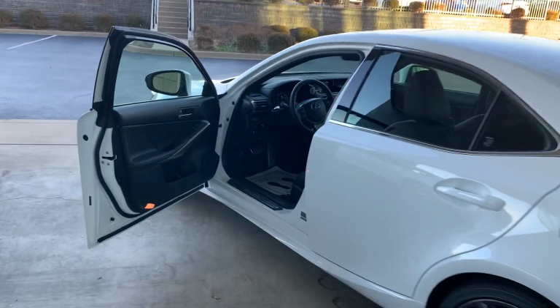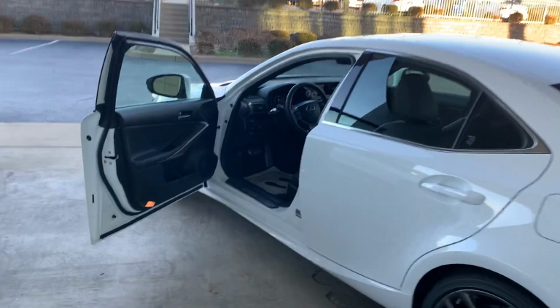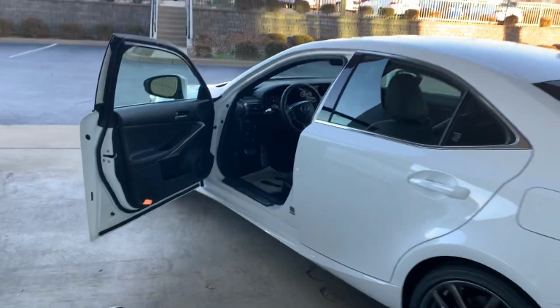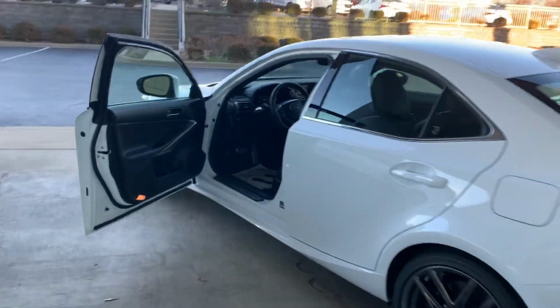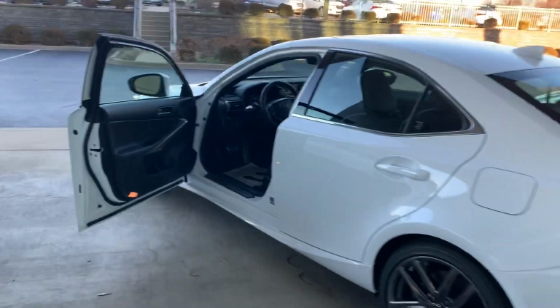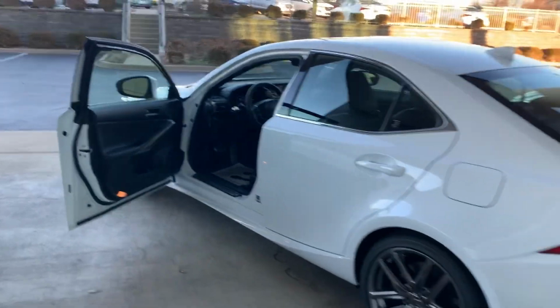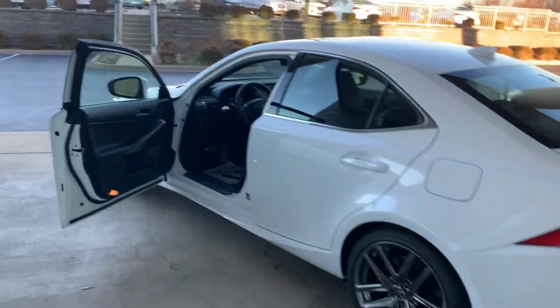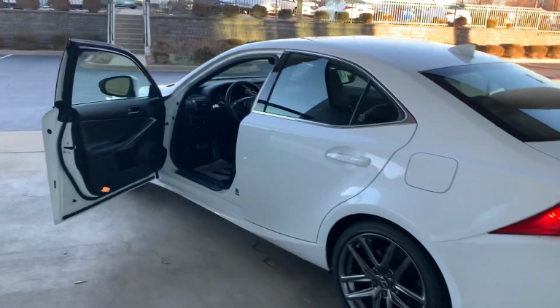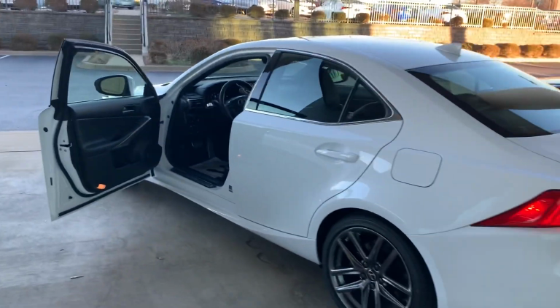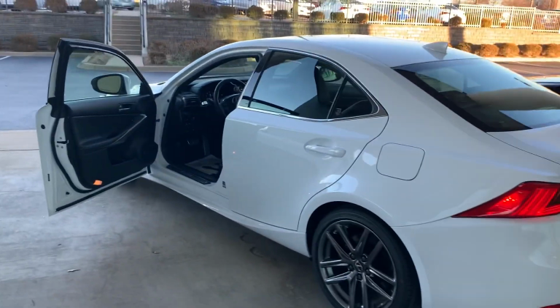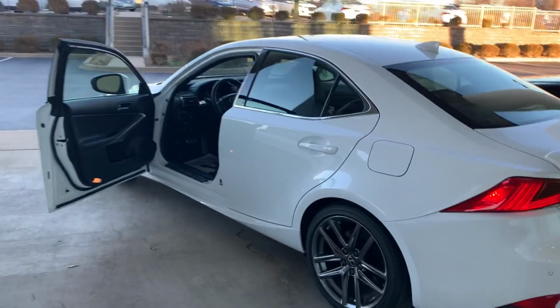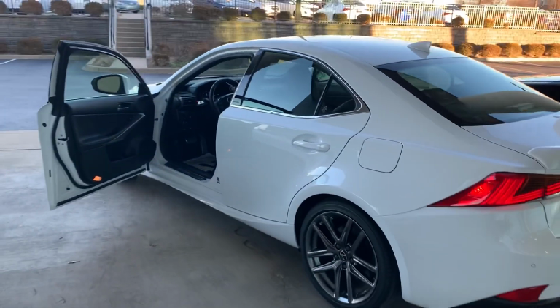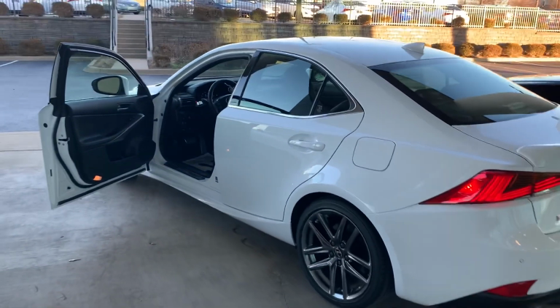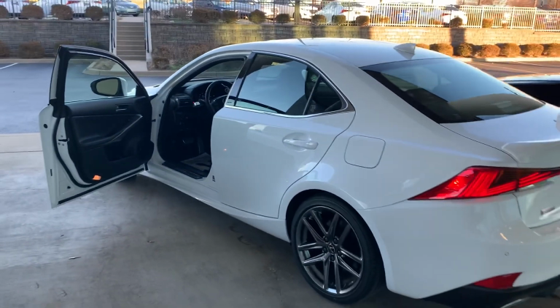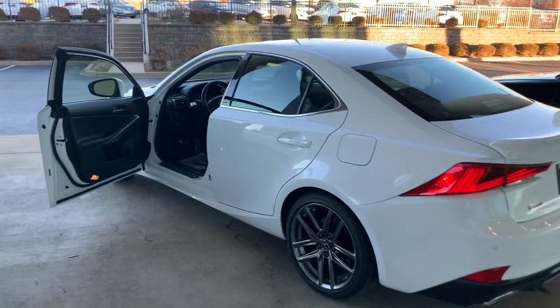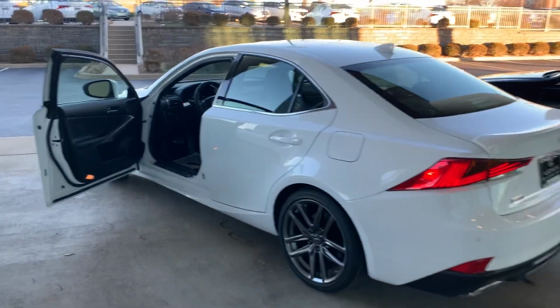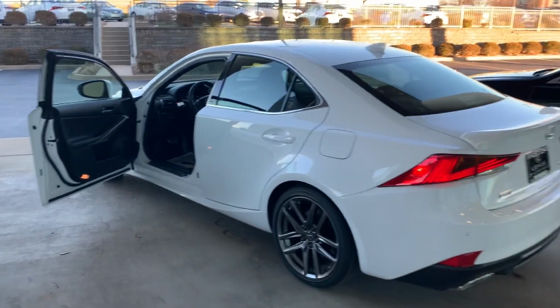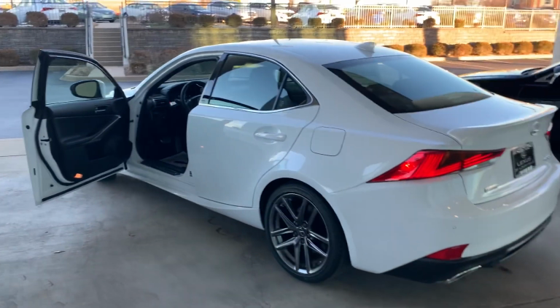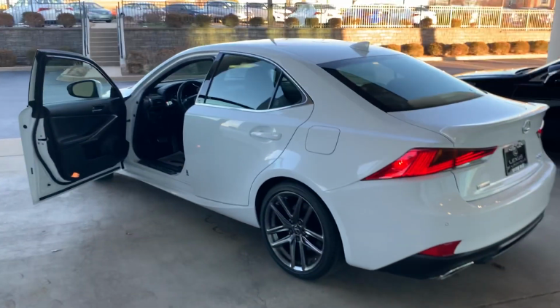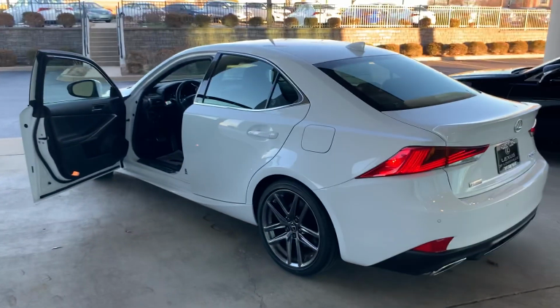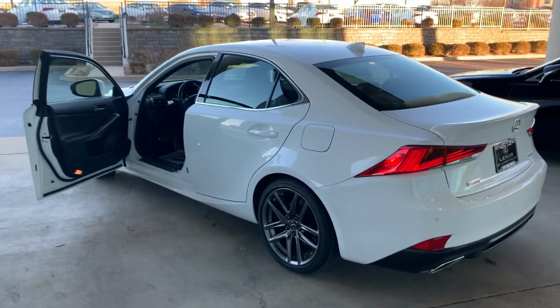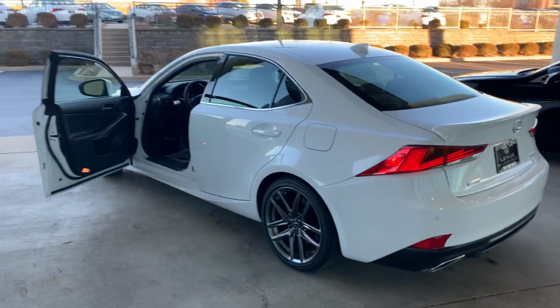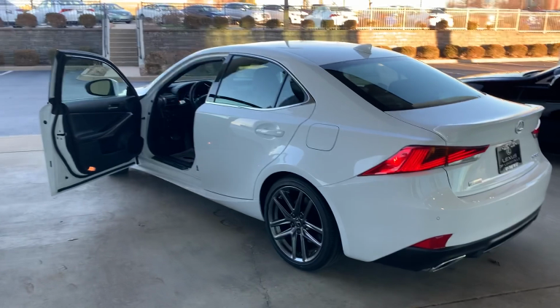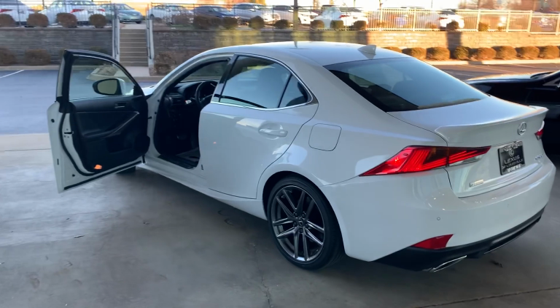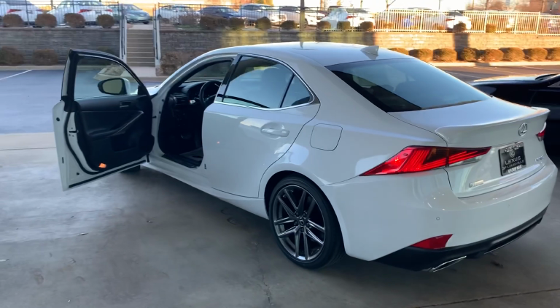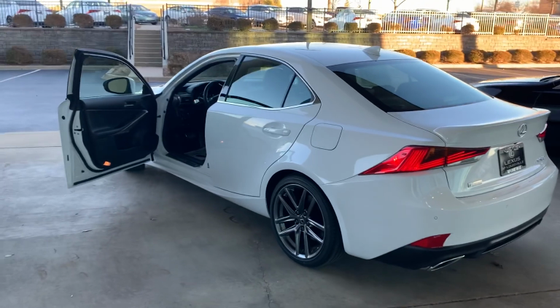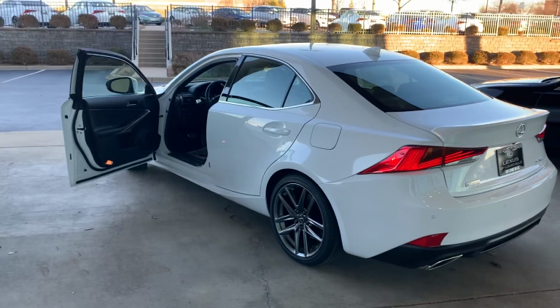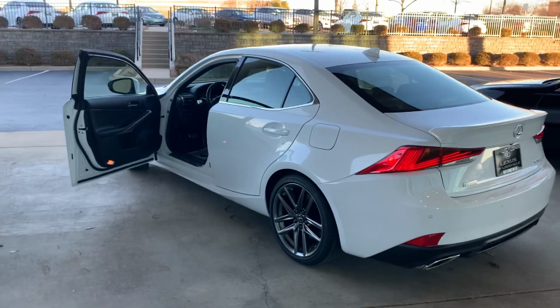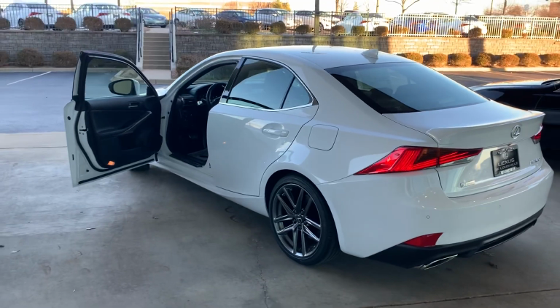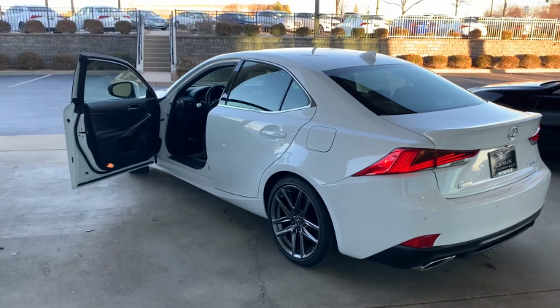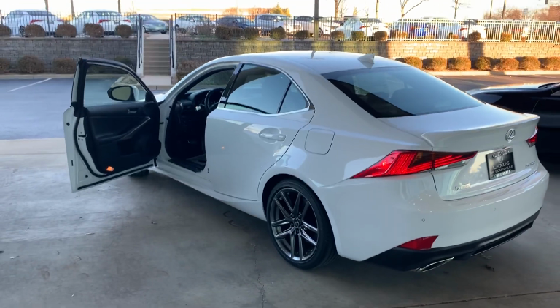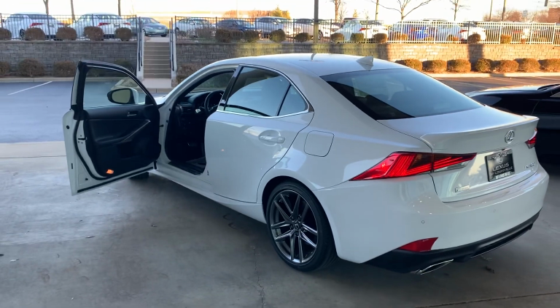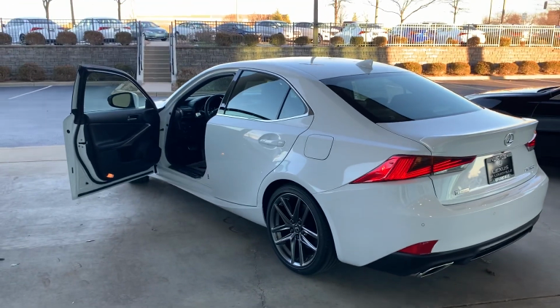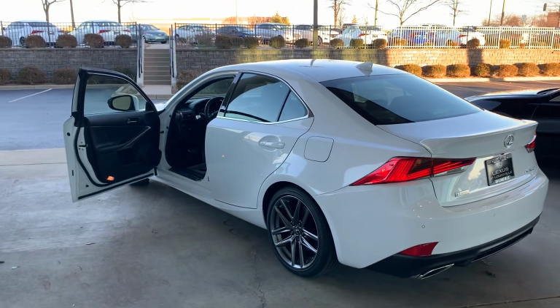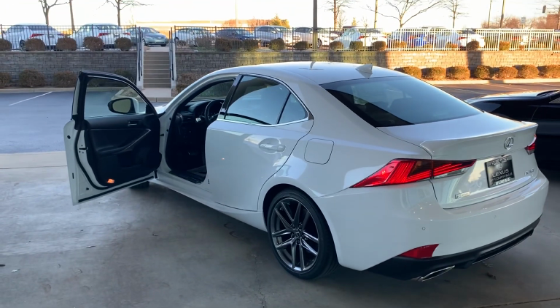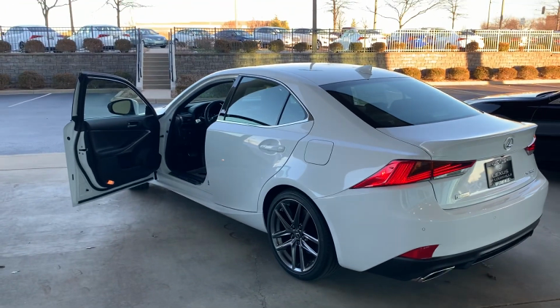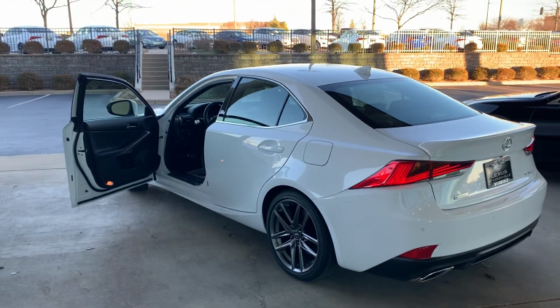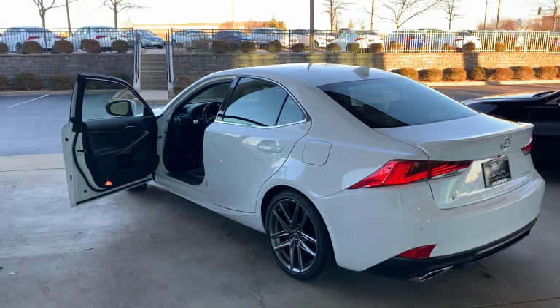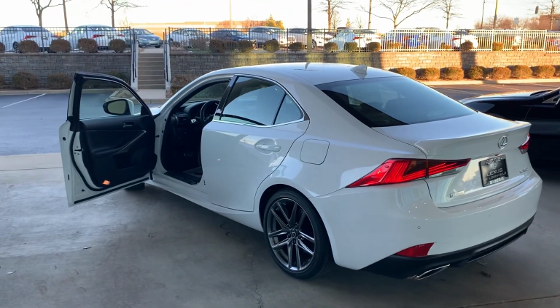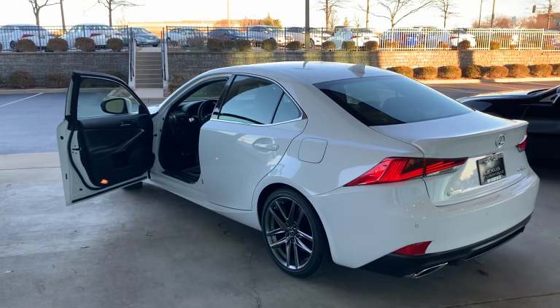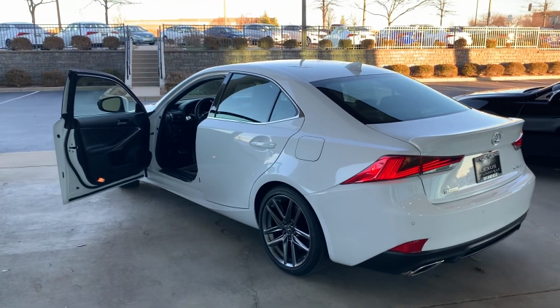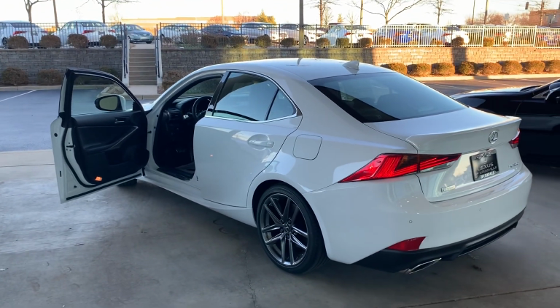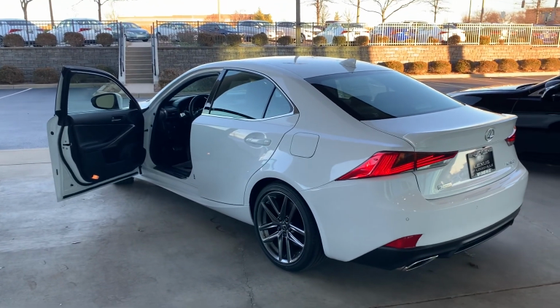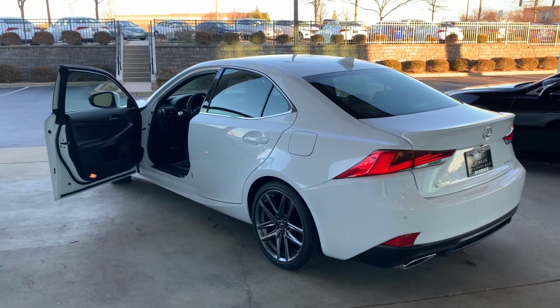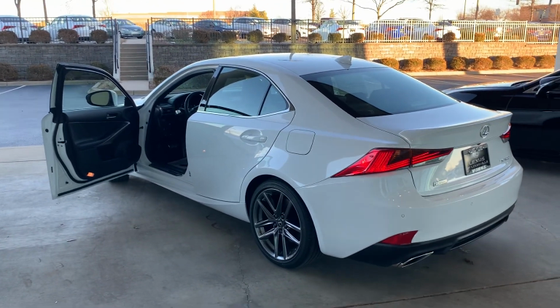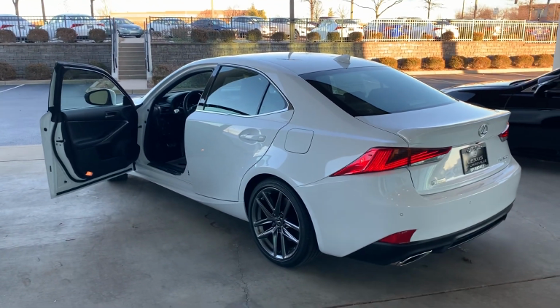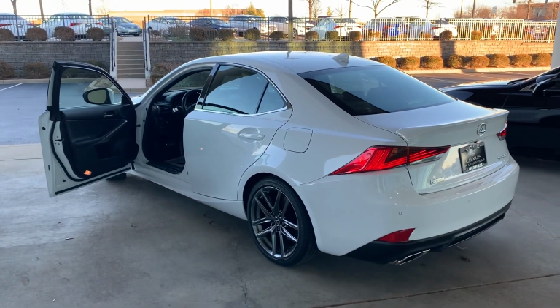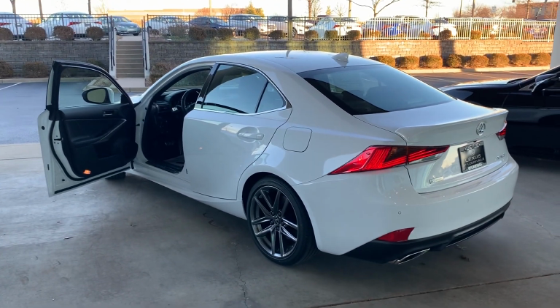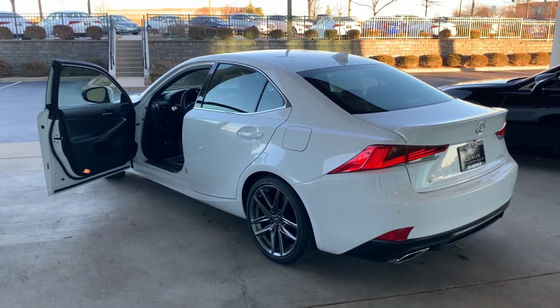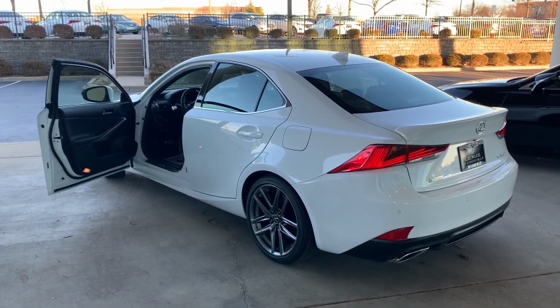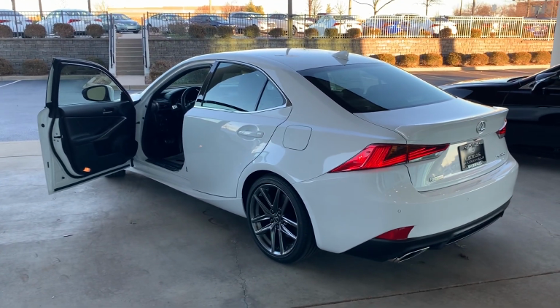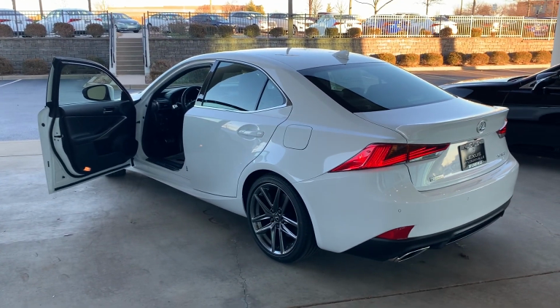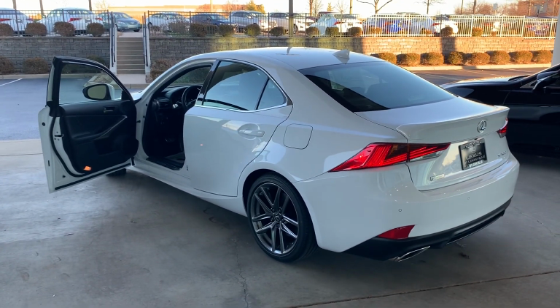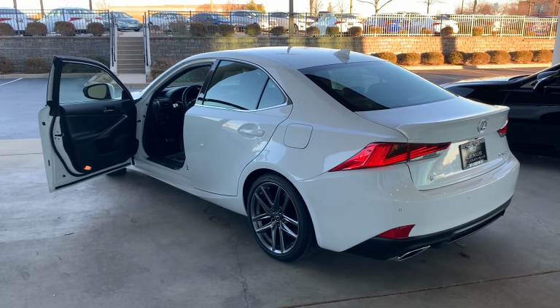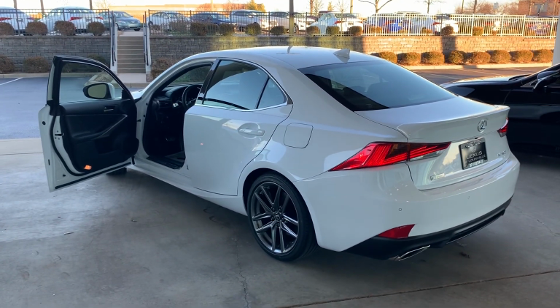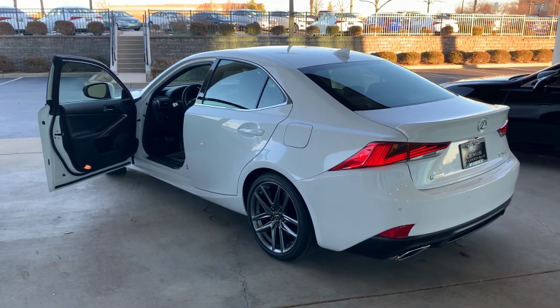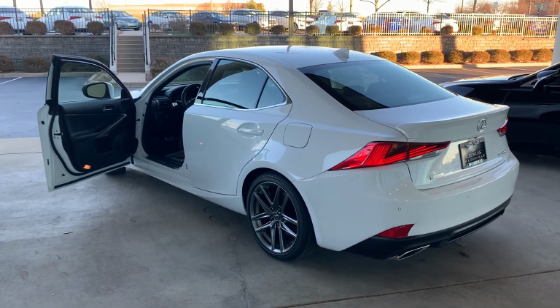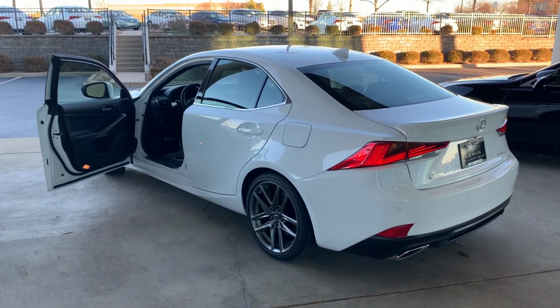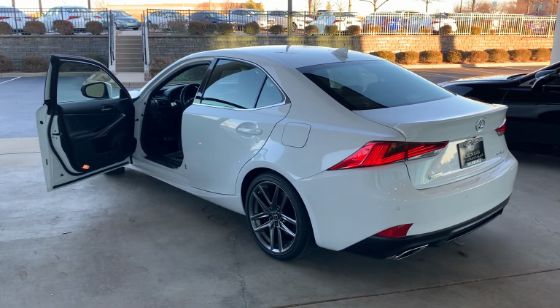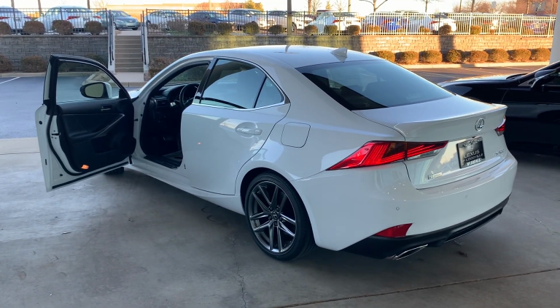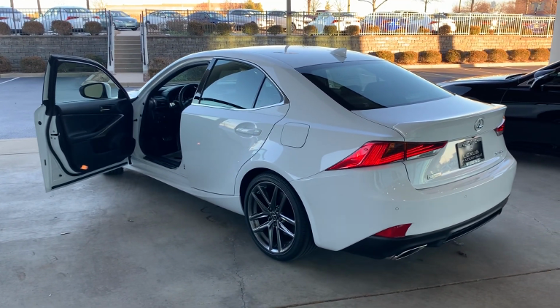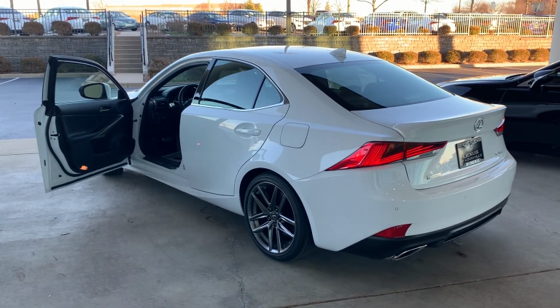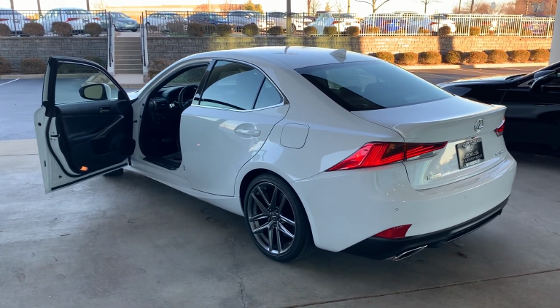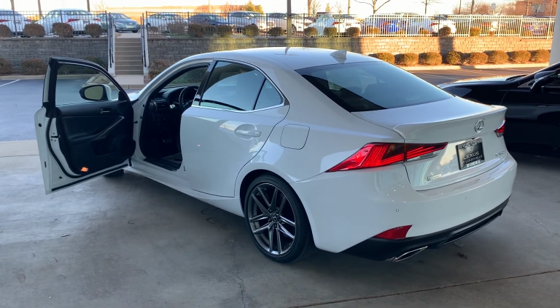This vehicle is available at Lexus of Louisville, so come on in and check it out. This is Alex the Lexus Guy signing out.